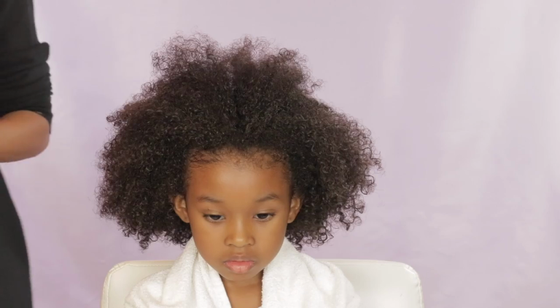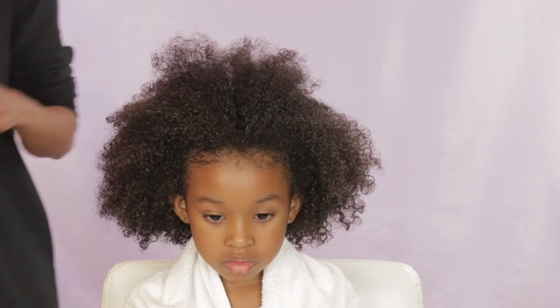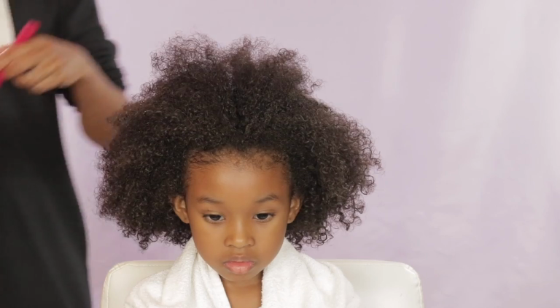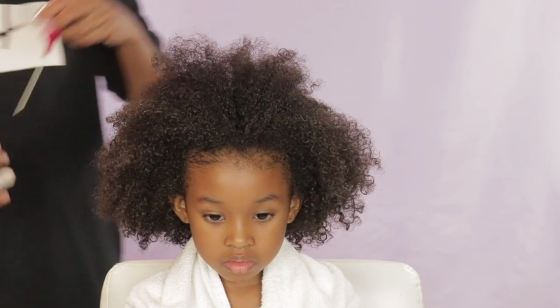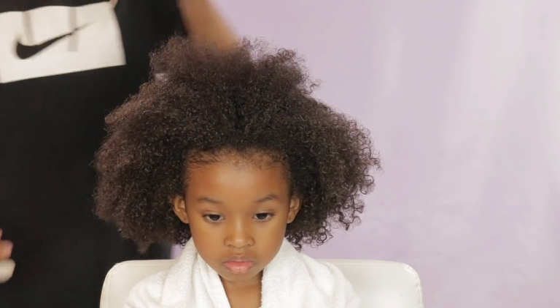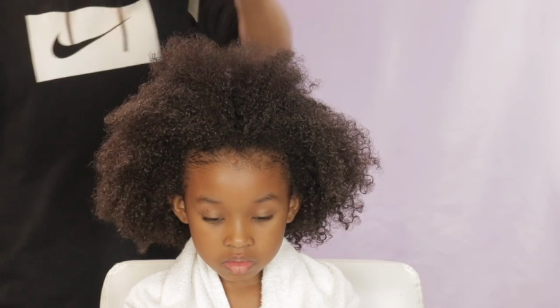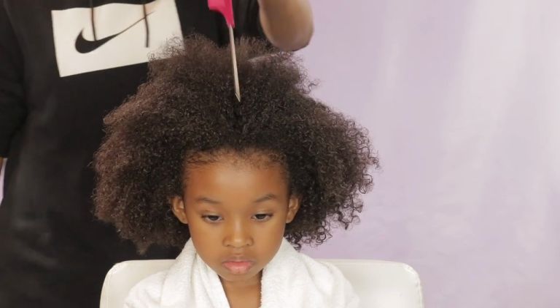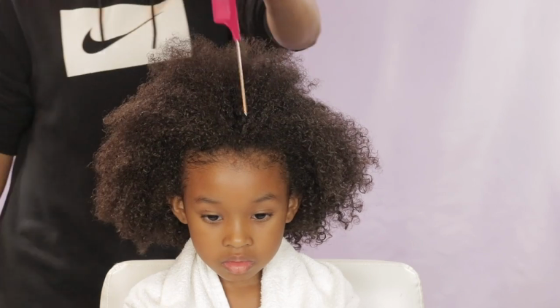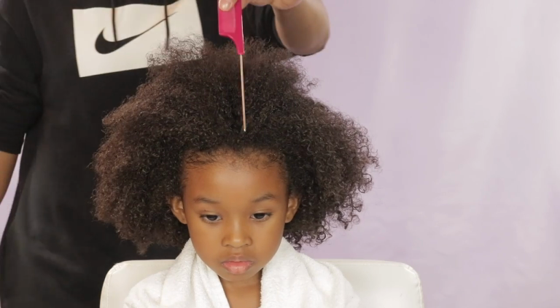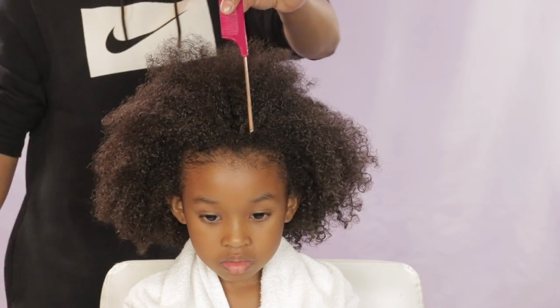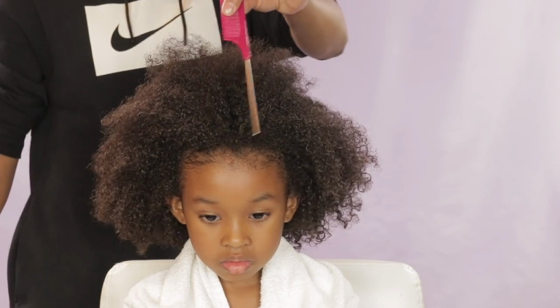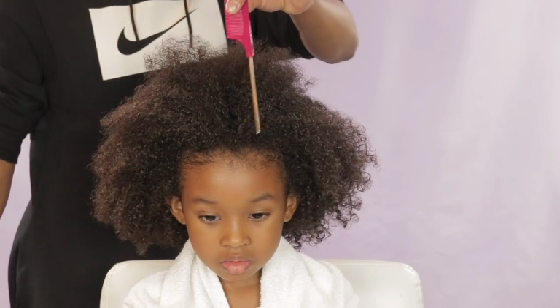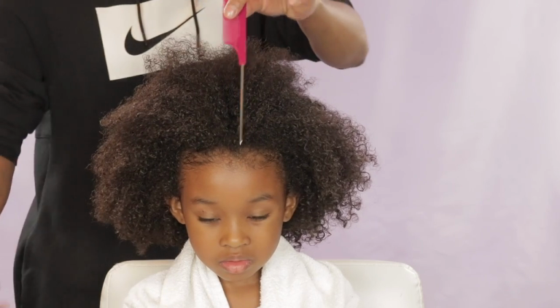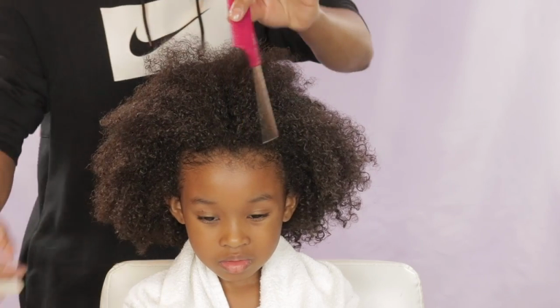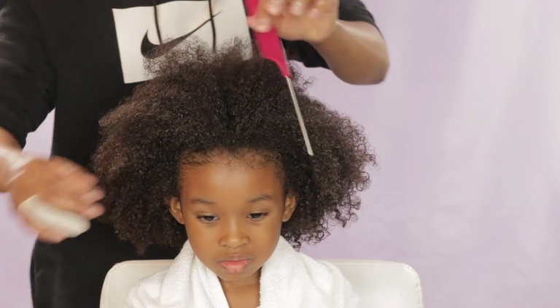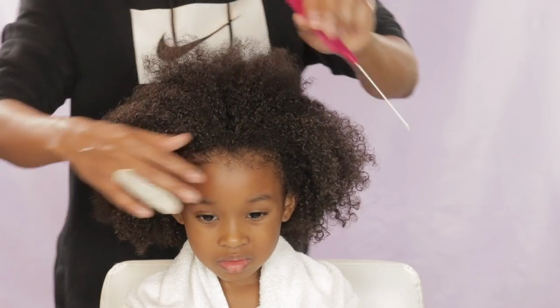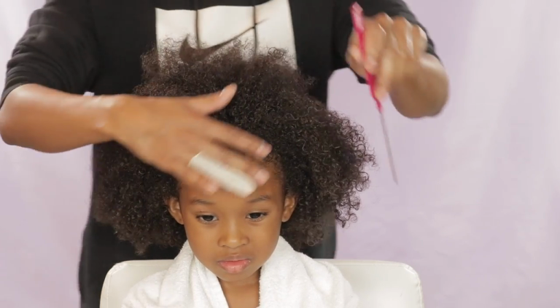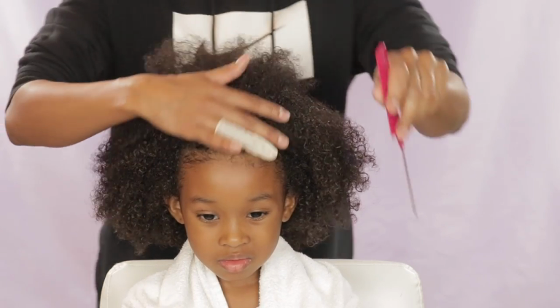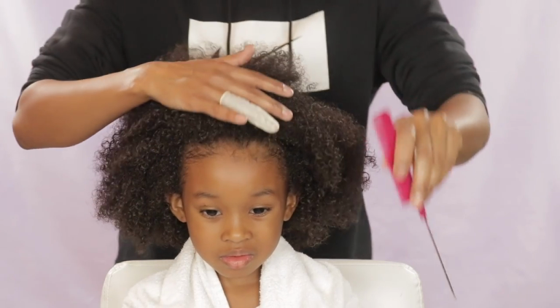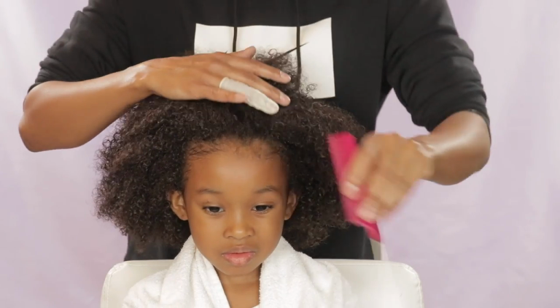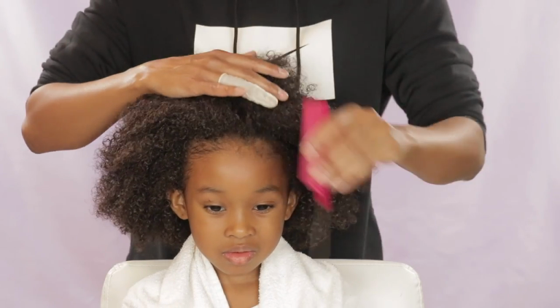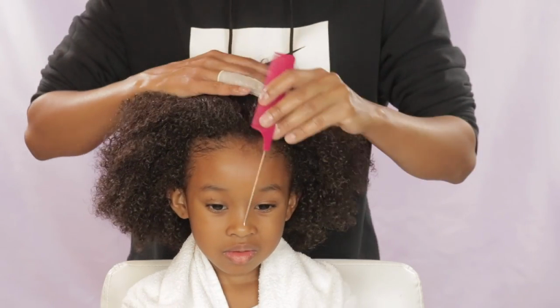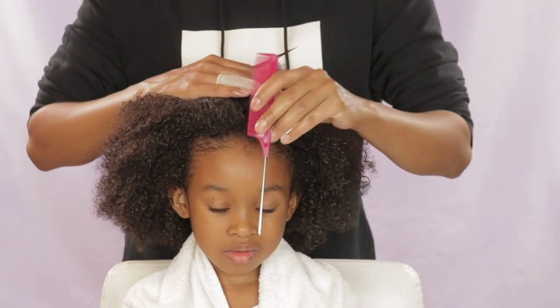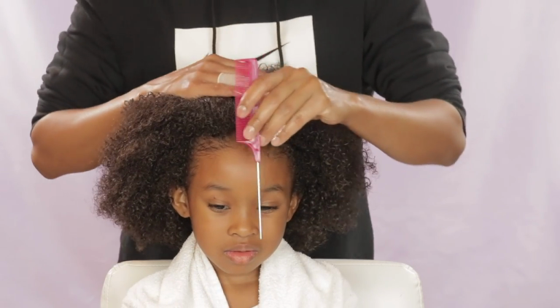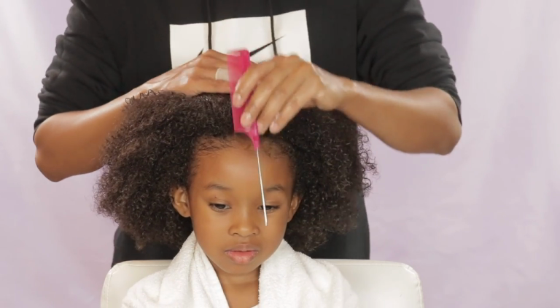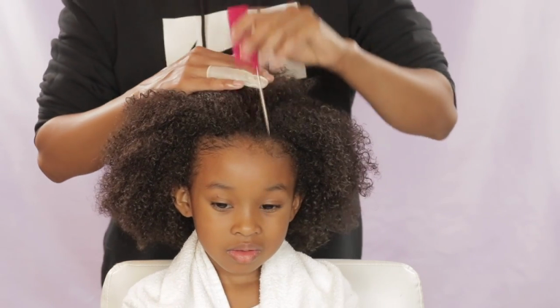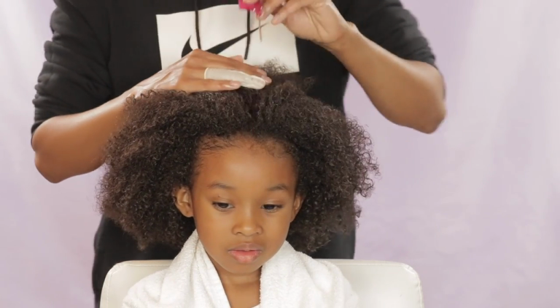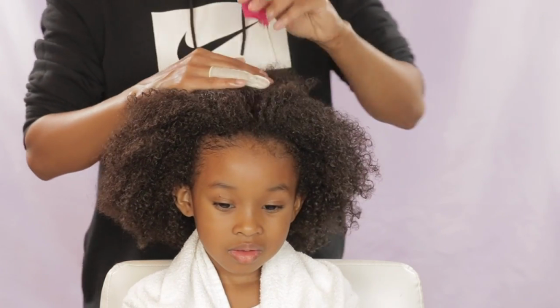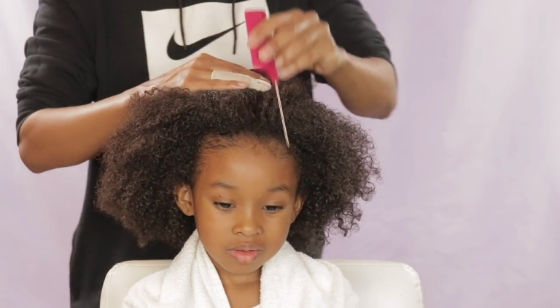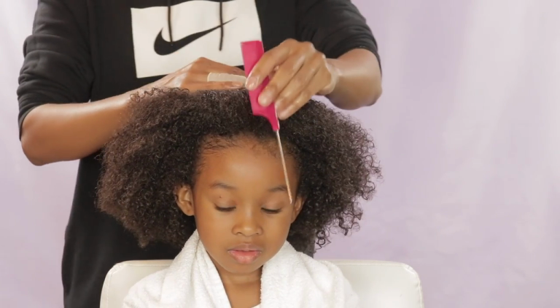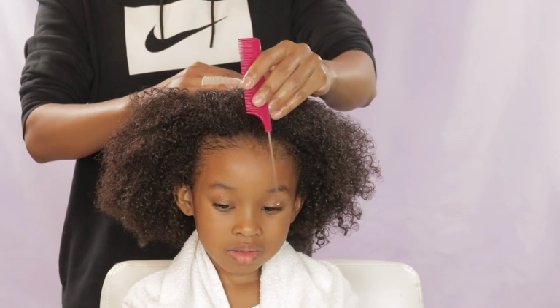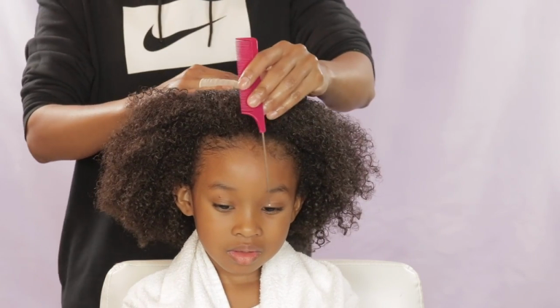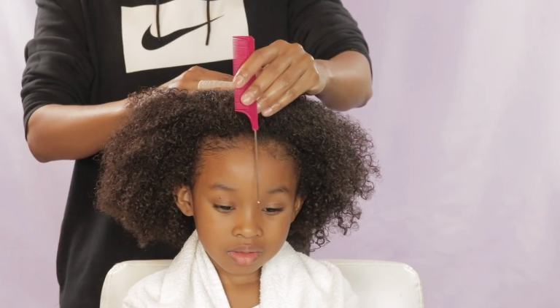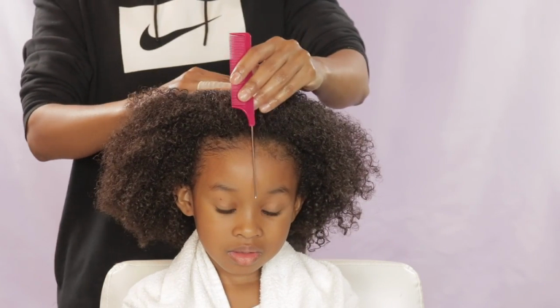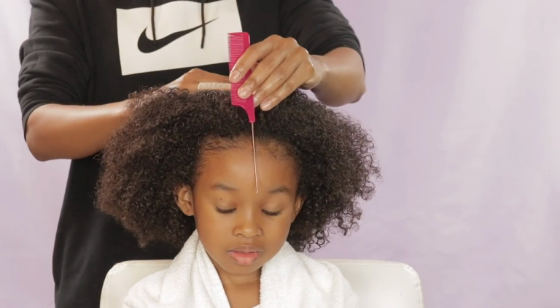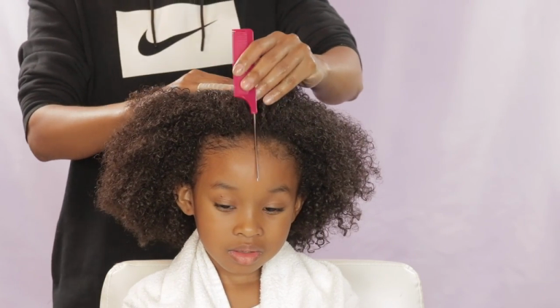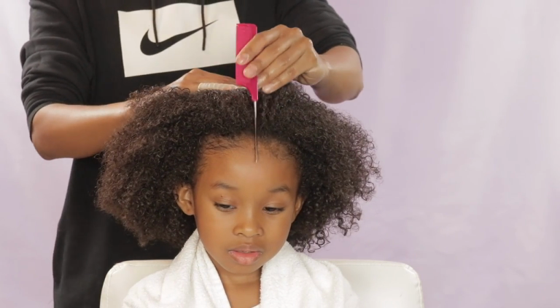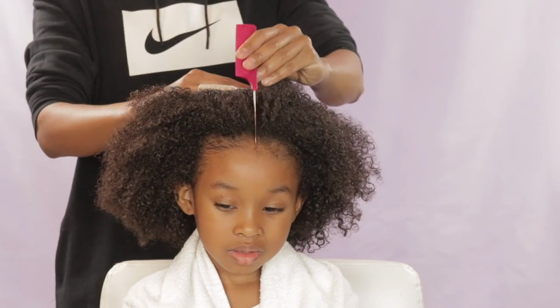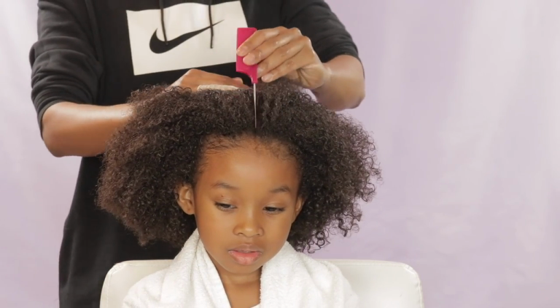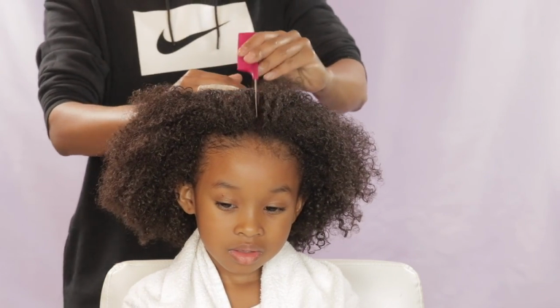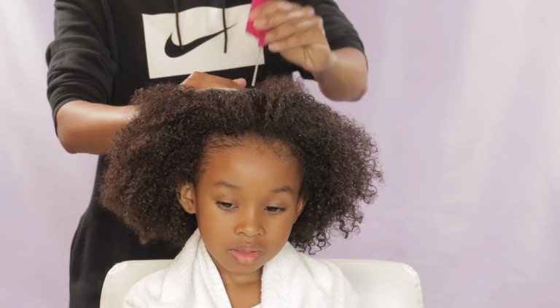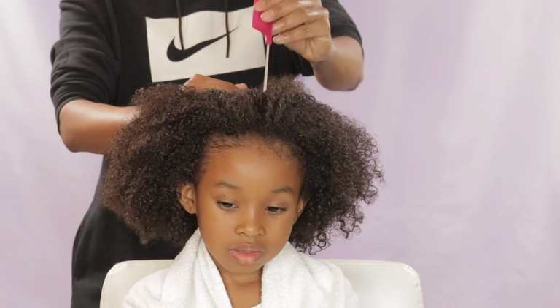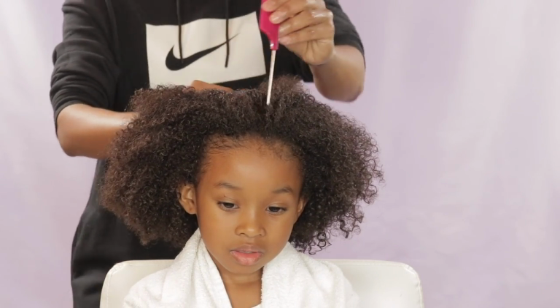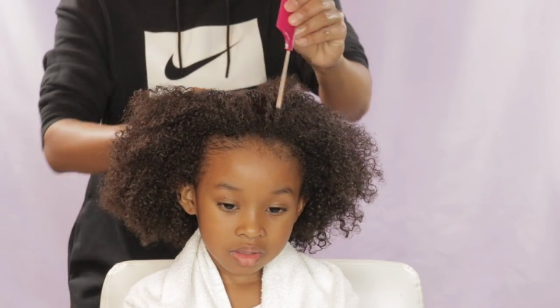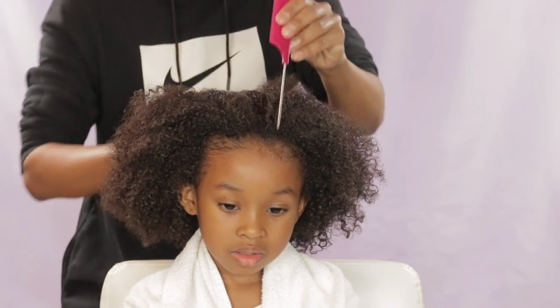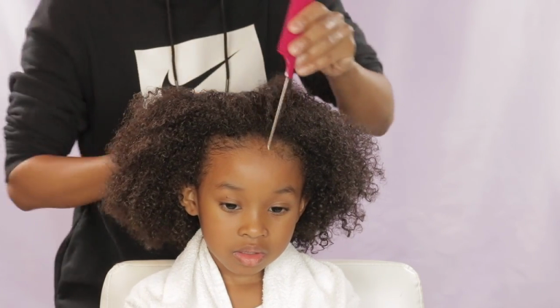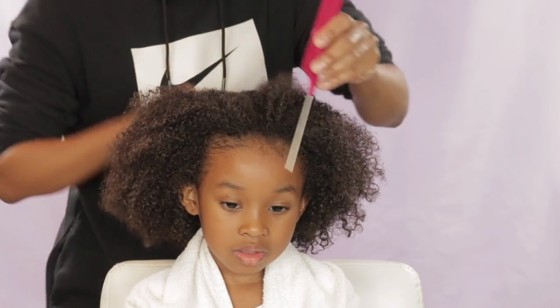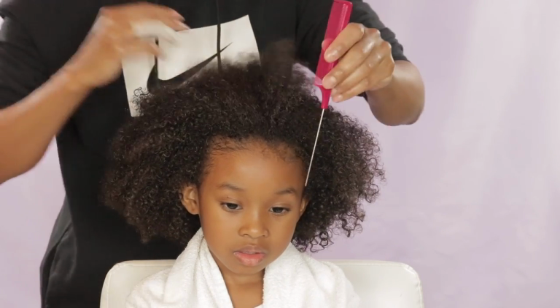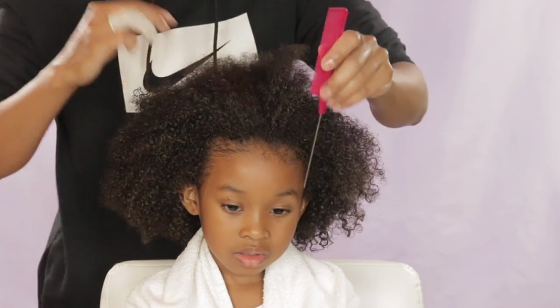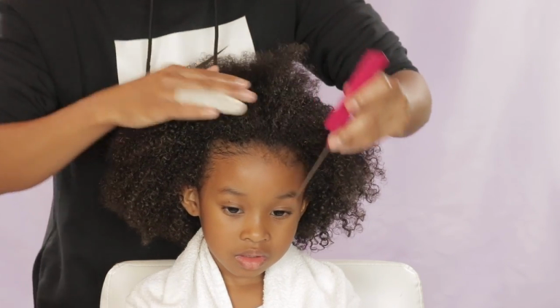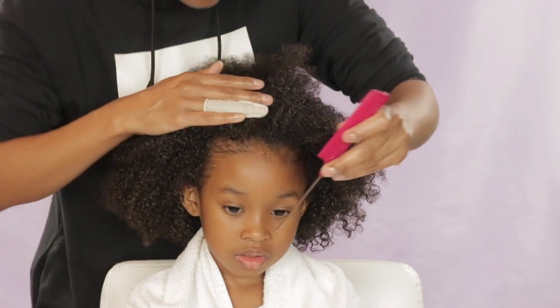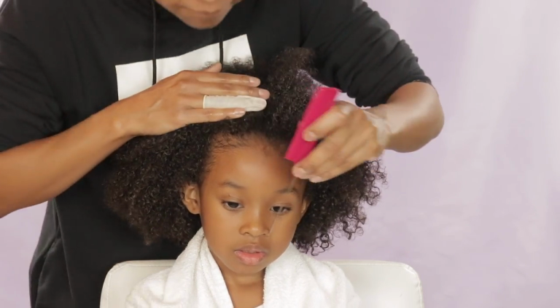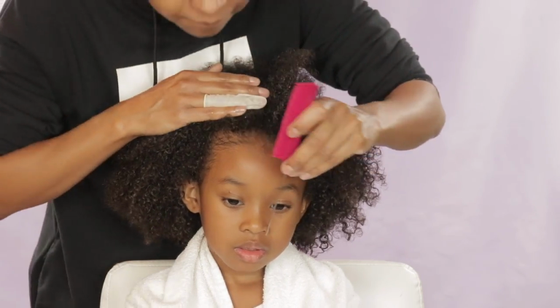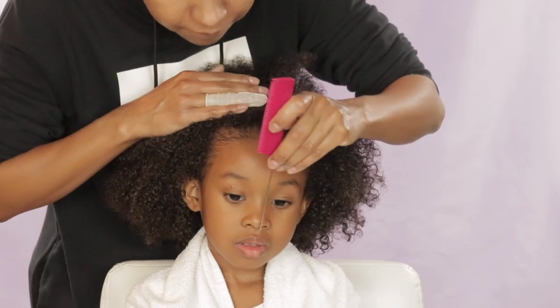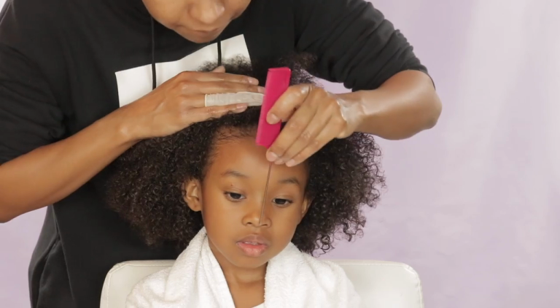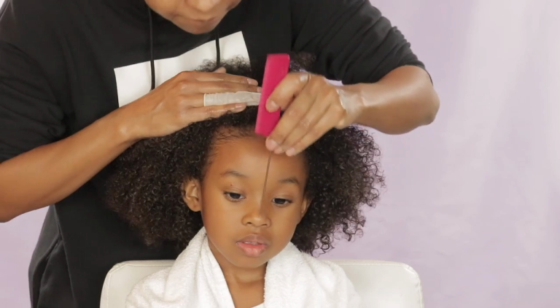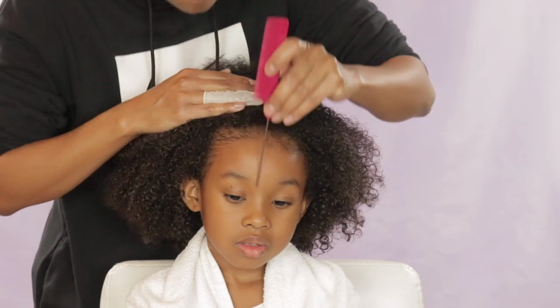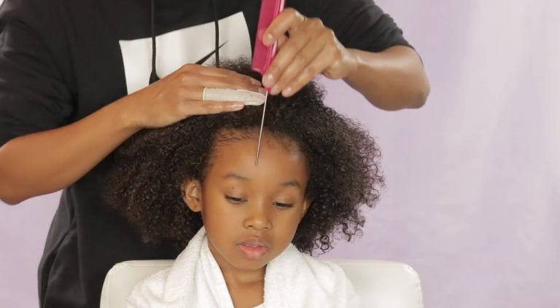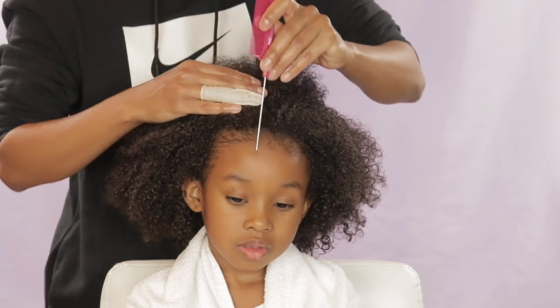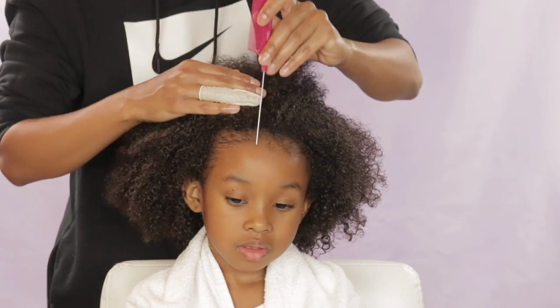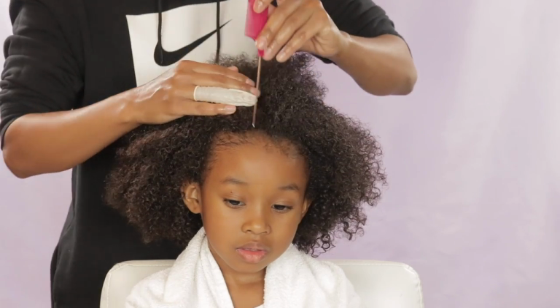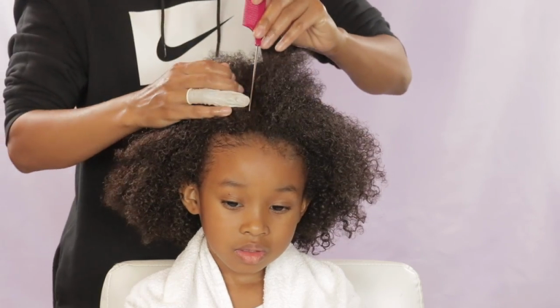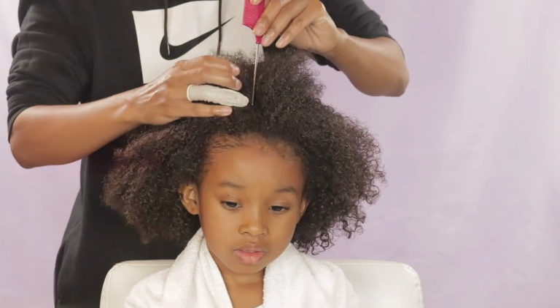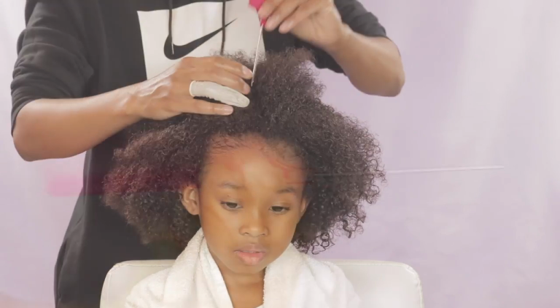Hey friends! In this video, I'm gonna give you guys my tips on how I get a straight part almost every time.